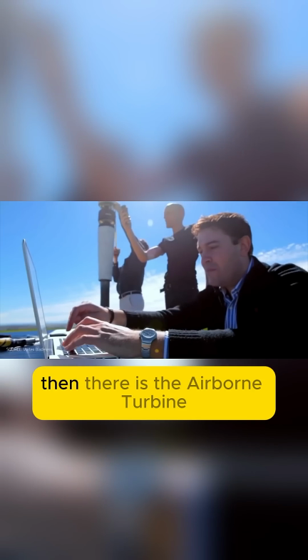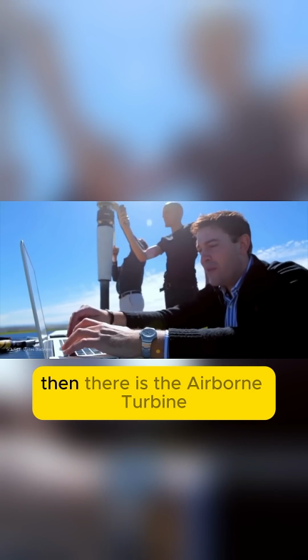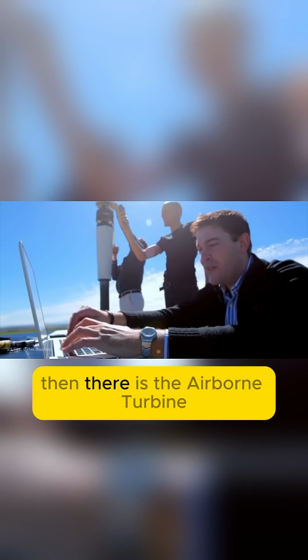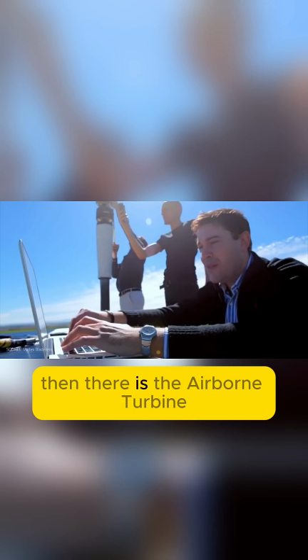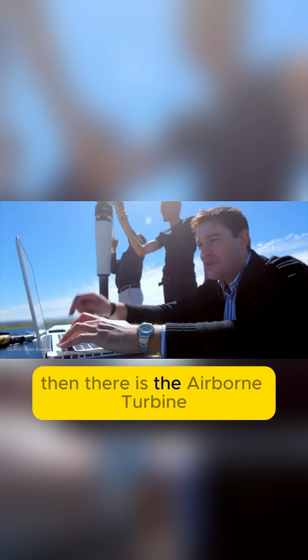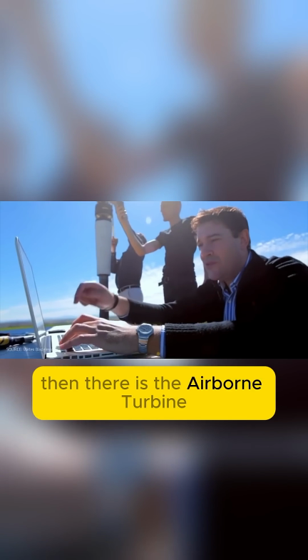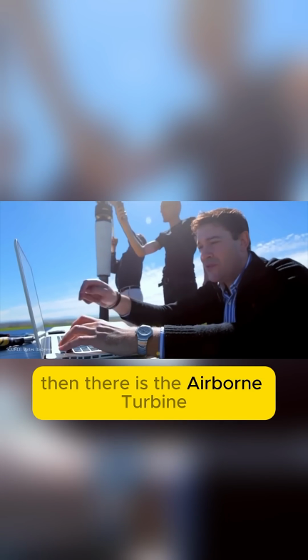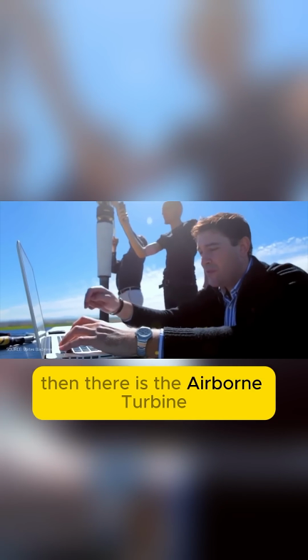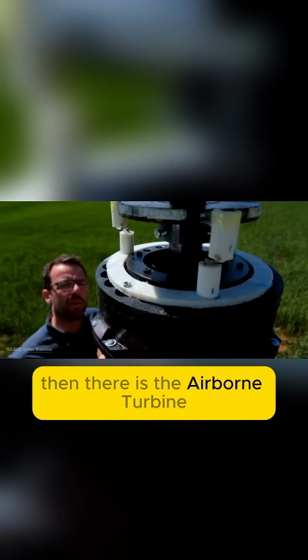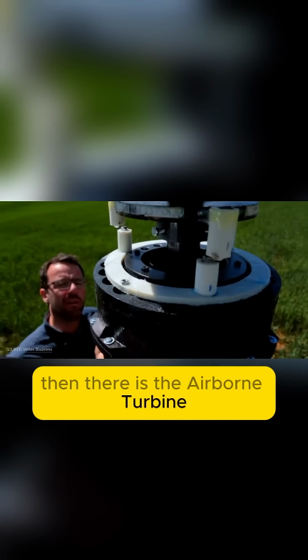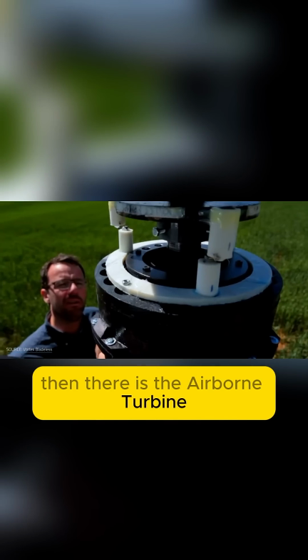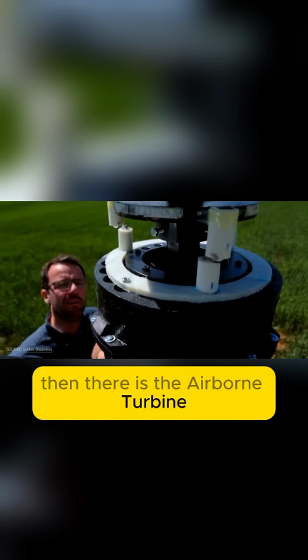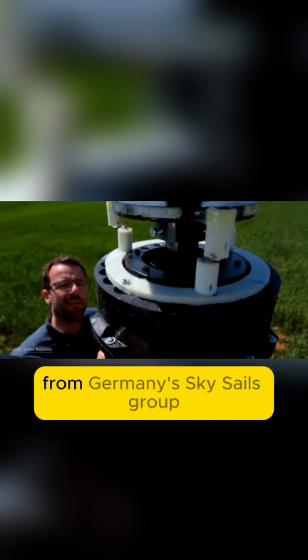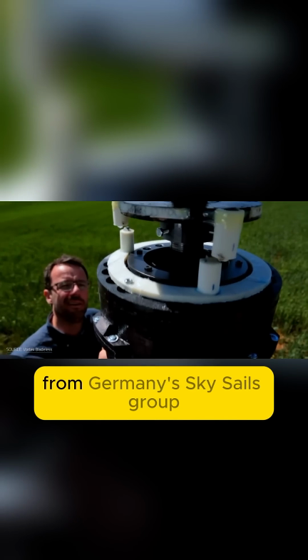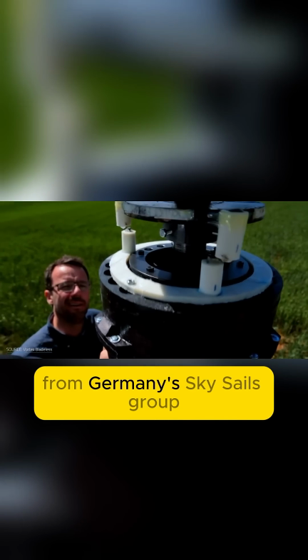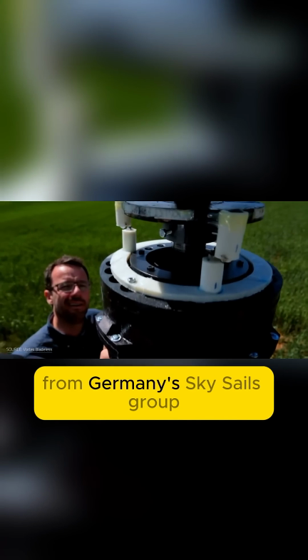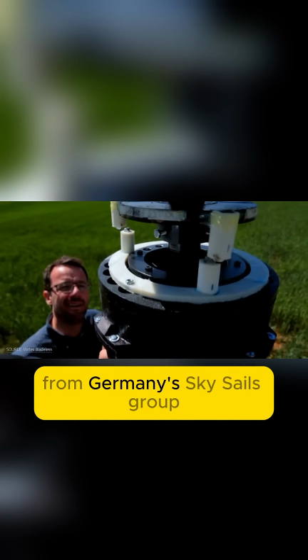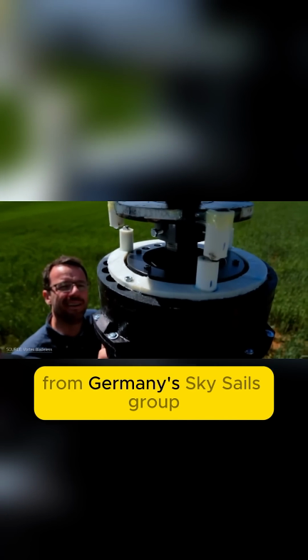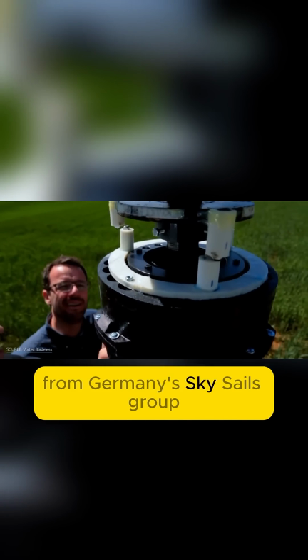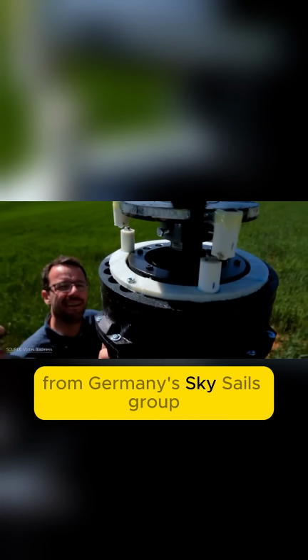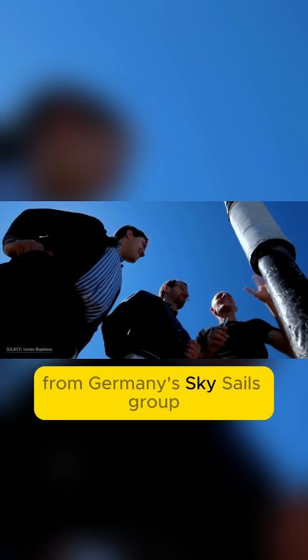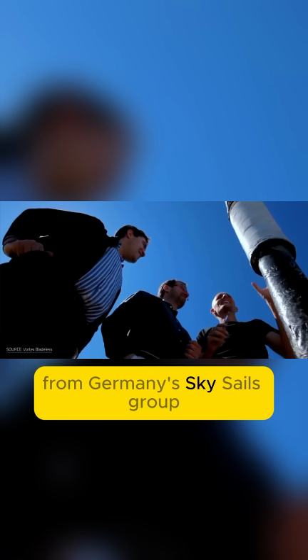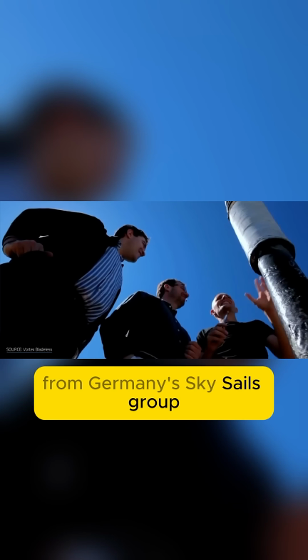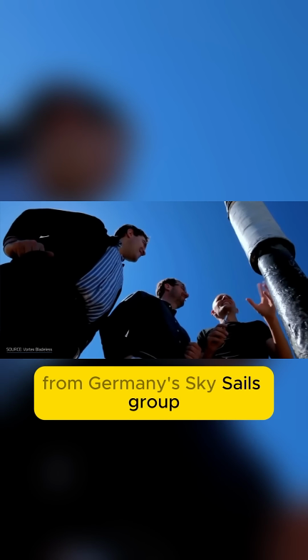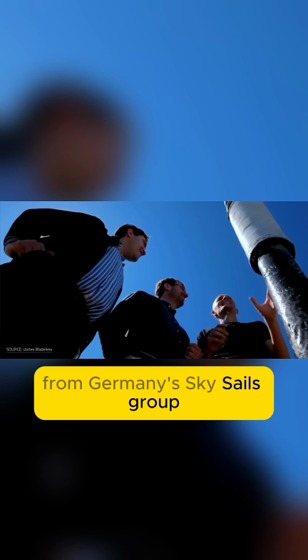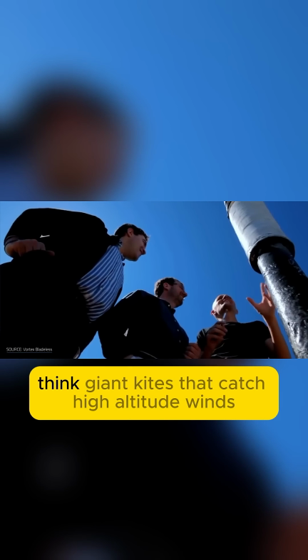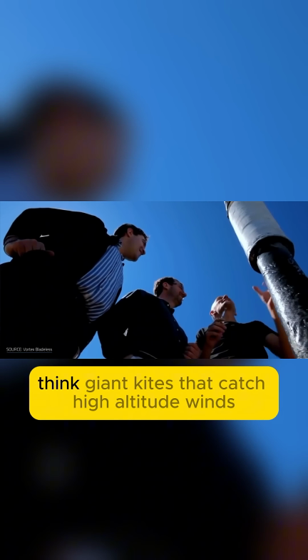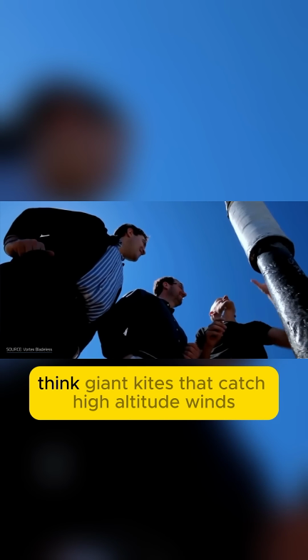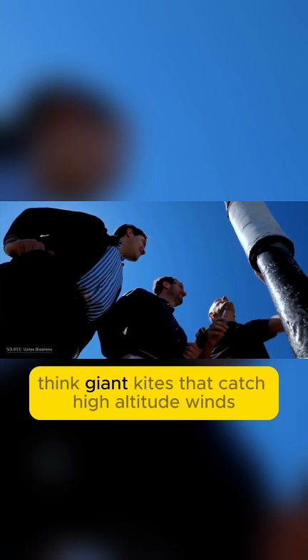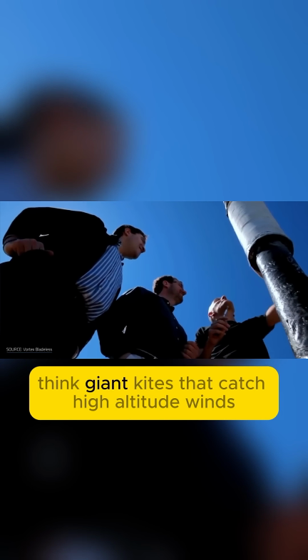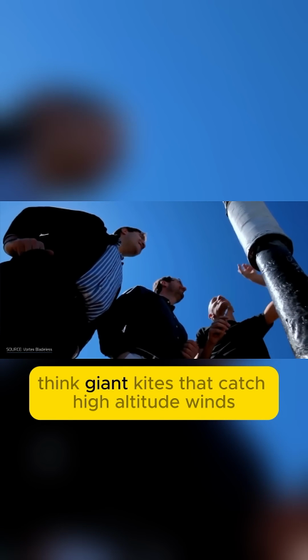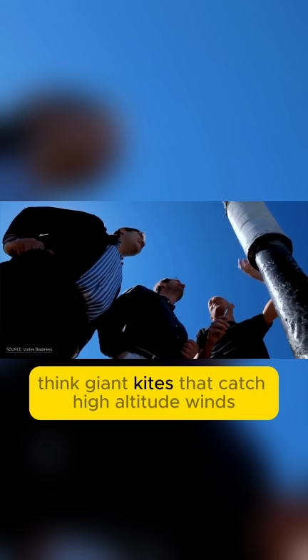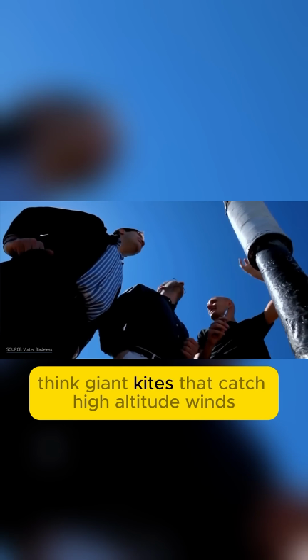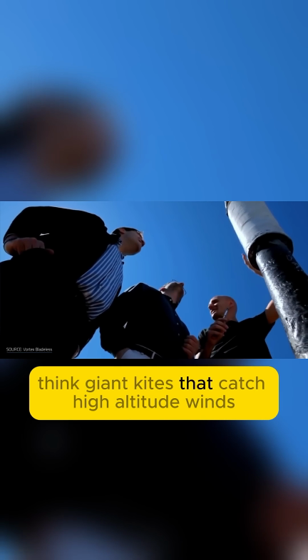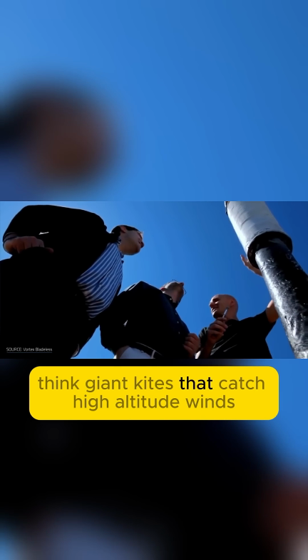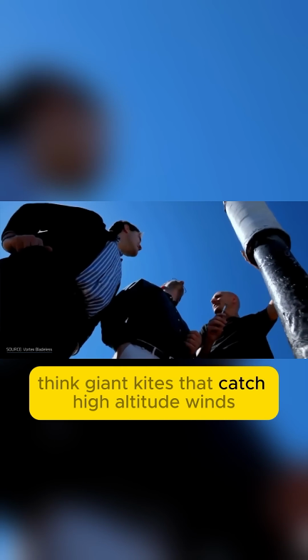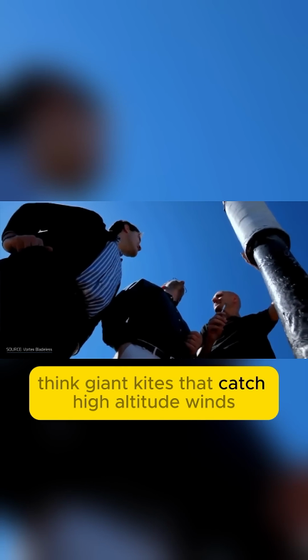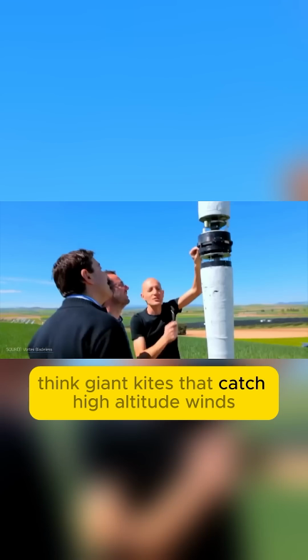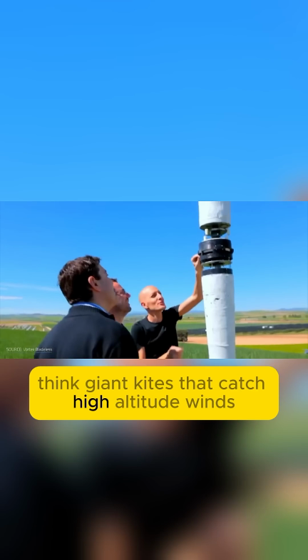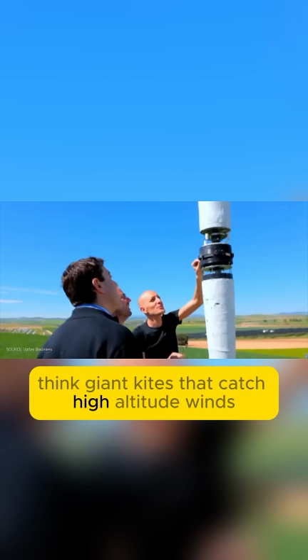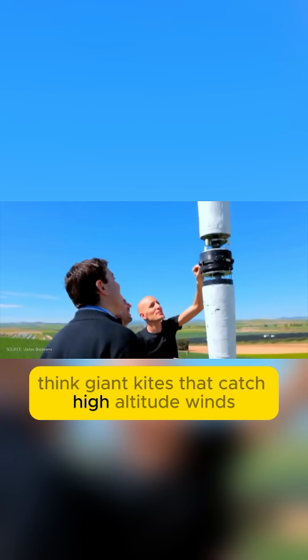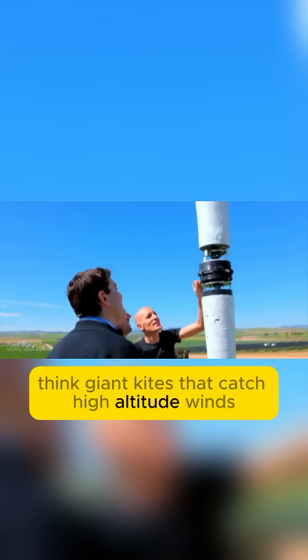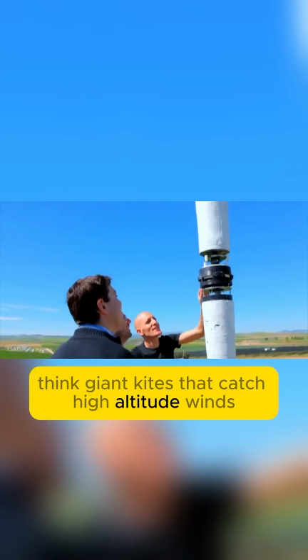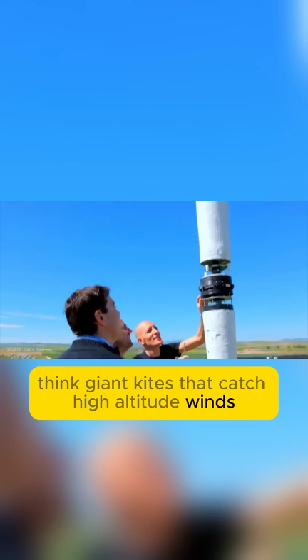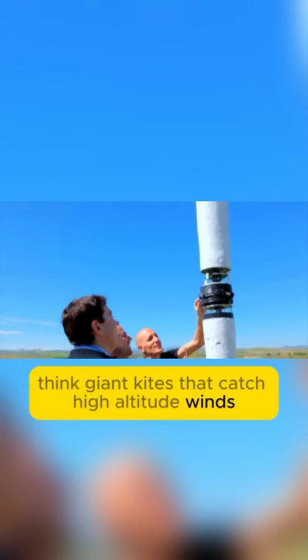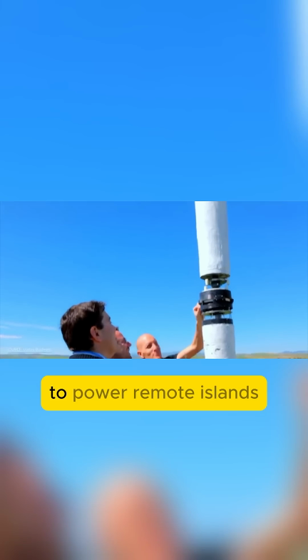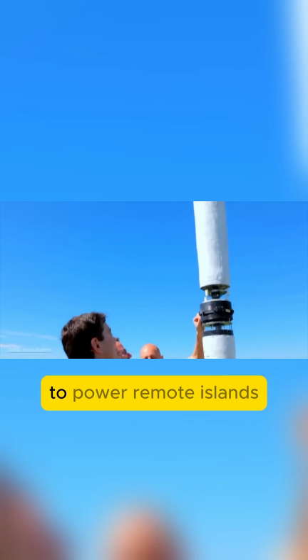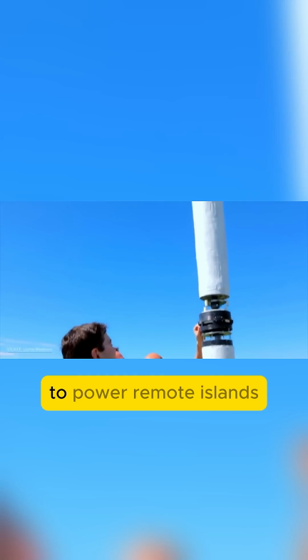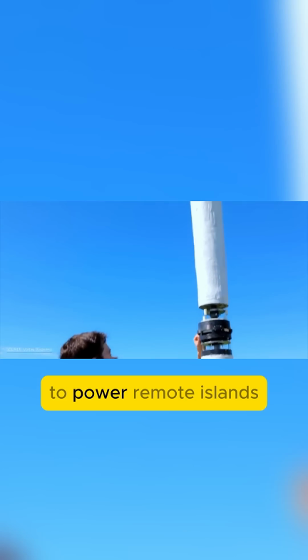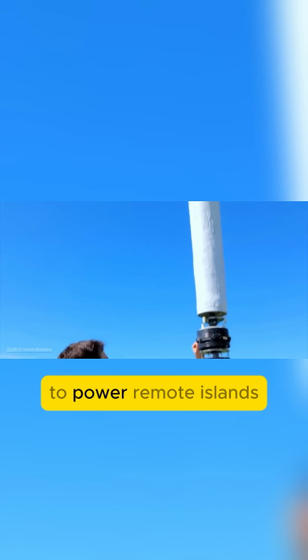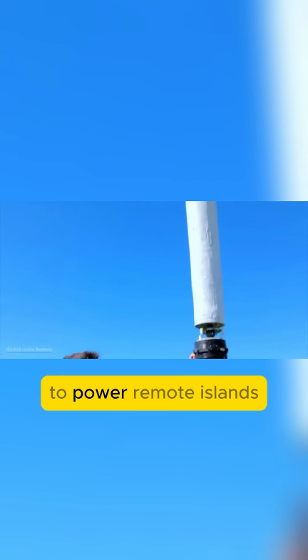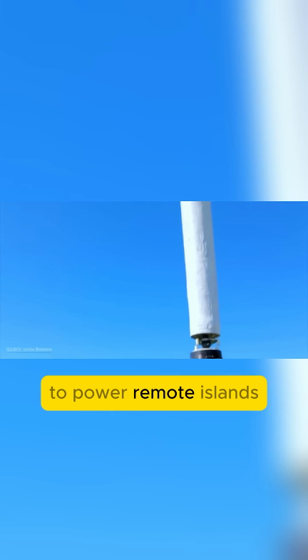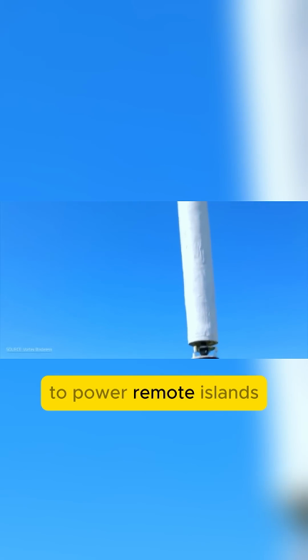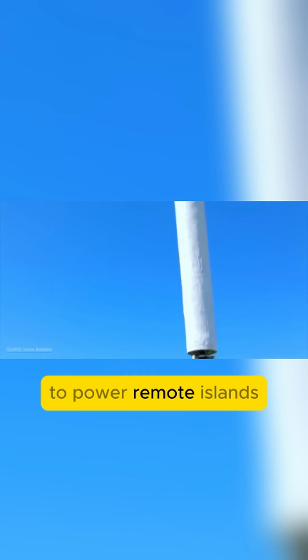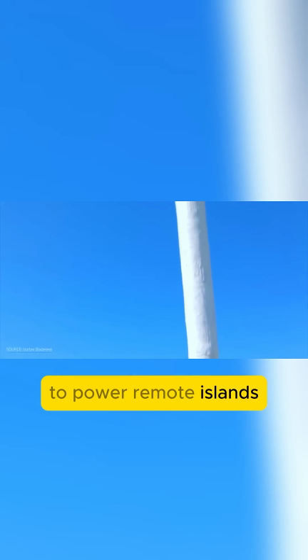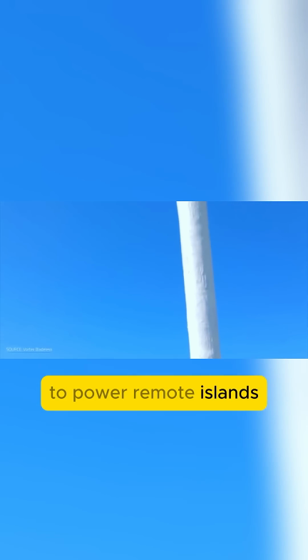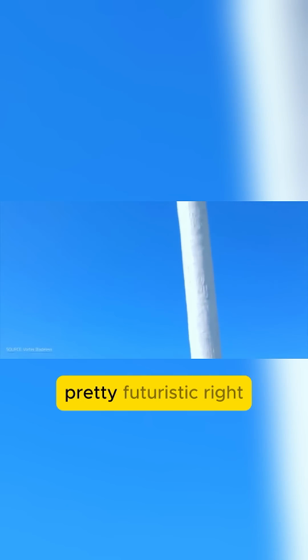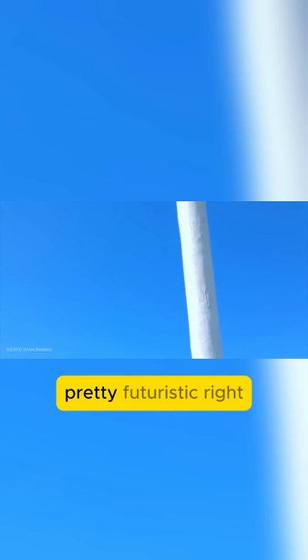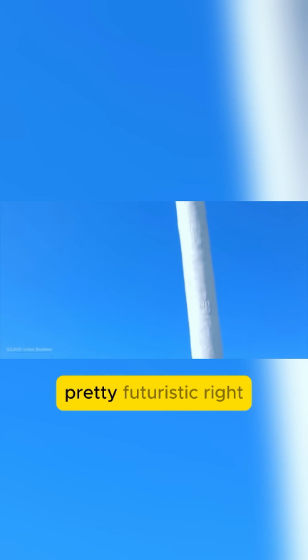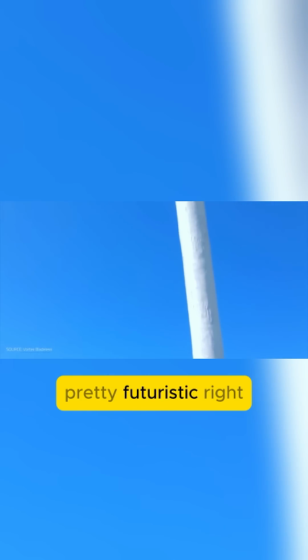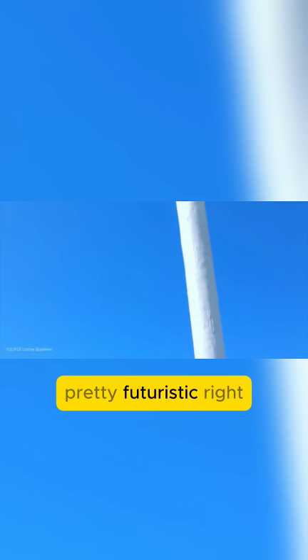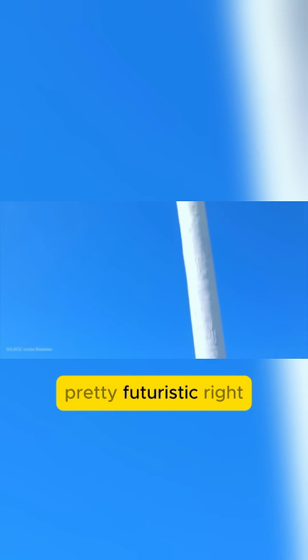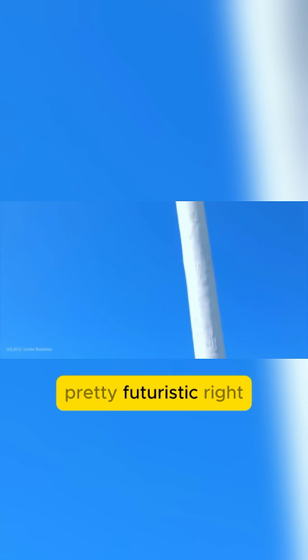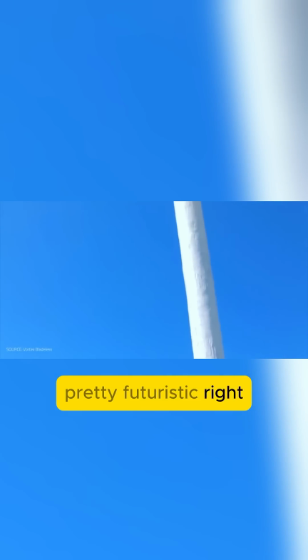Then there's the airborne turbine from Germany's SkySails Group. Think giant kites that catch high-altitude winds to power remote islands. Pretty futuristic, right?